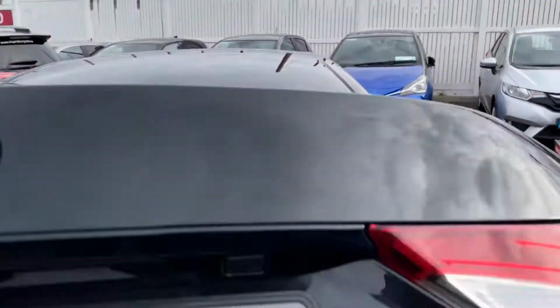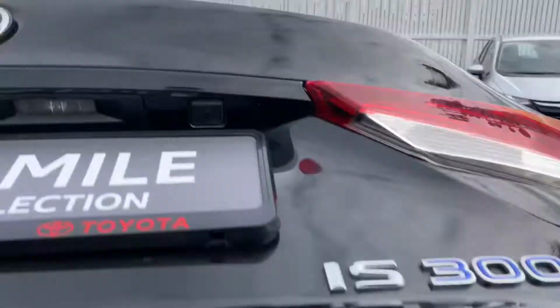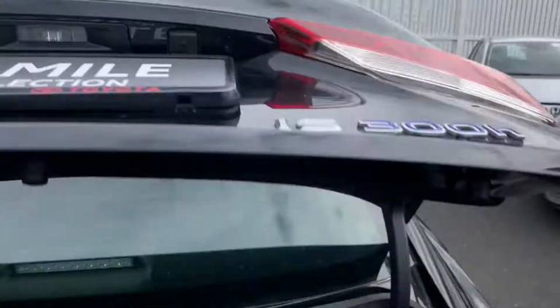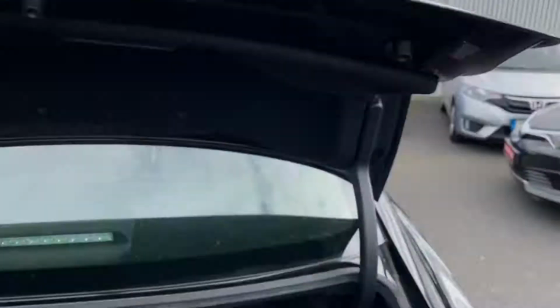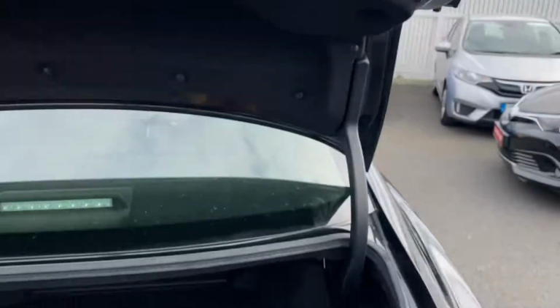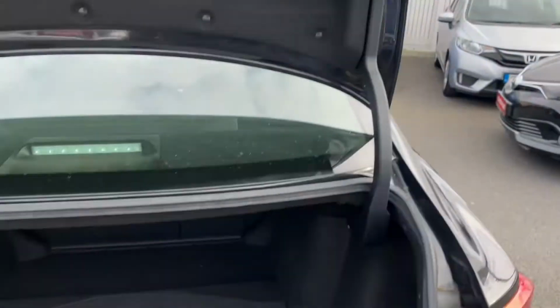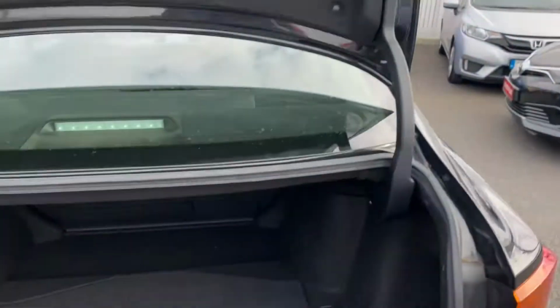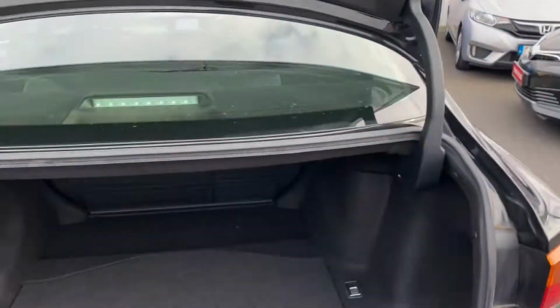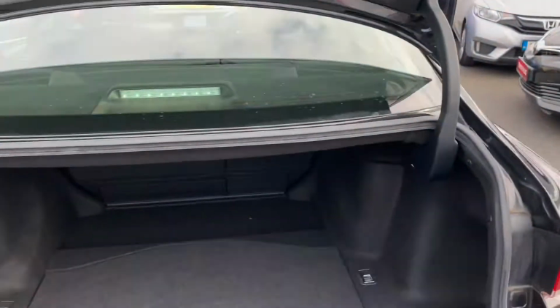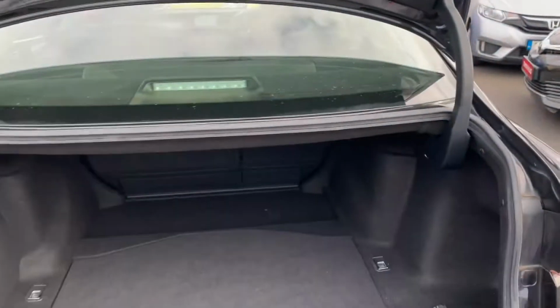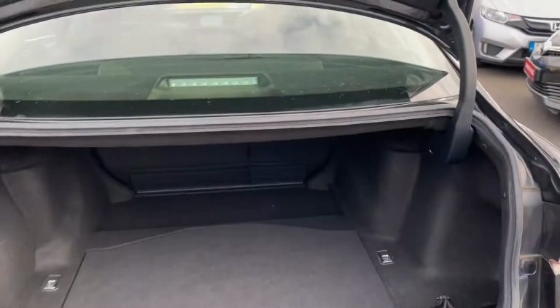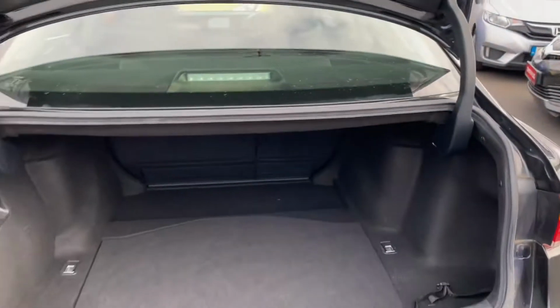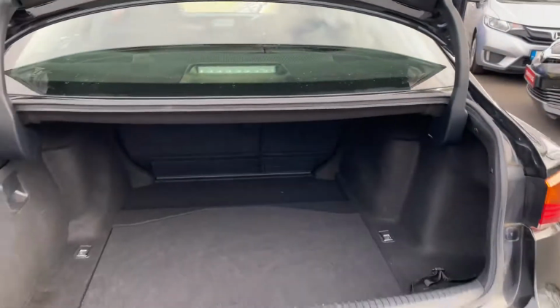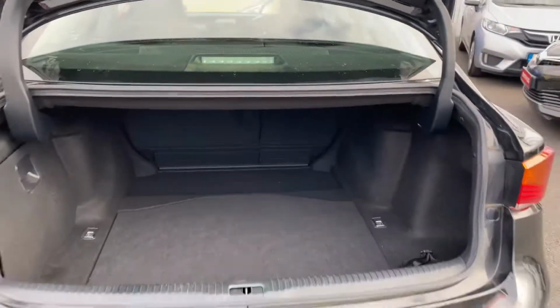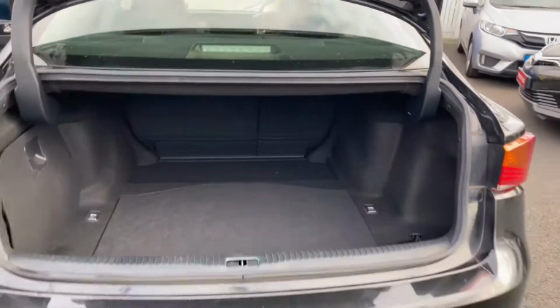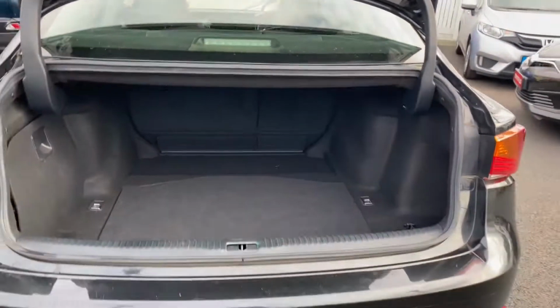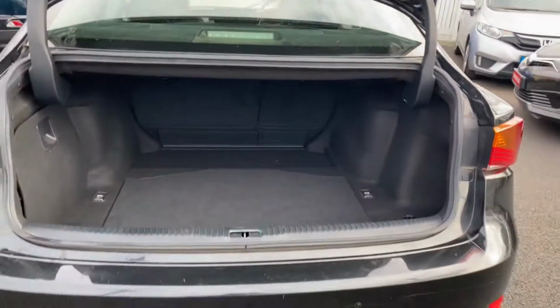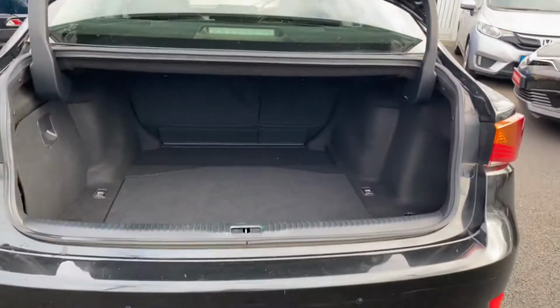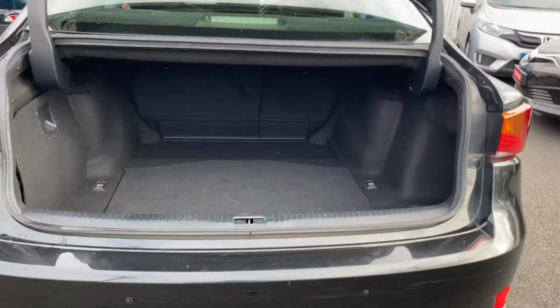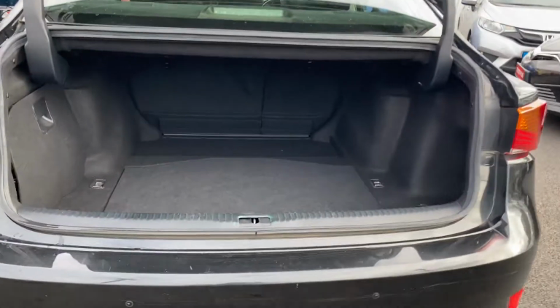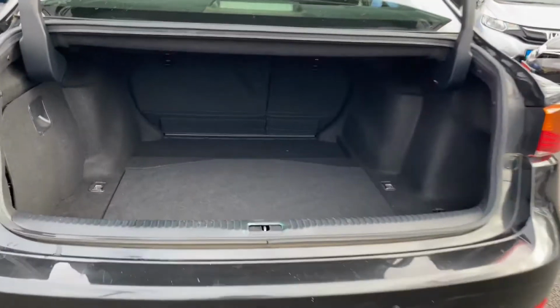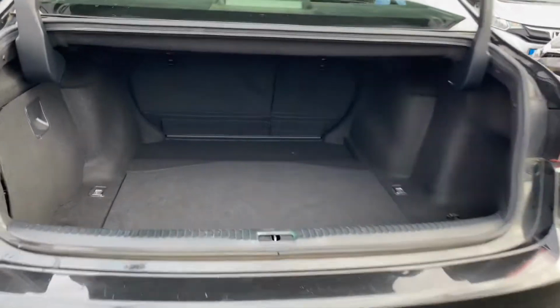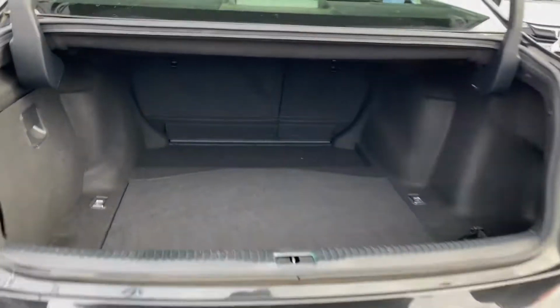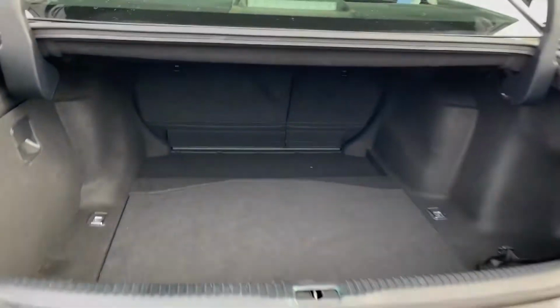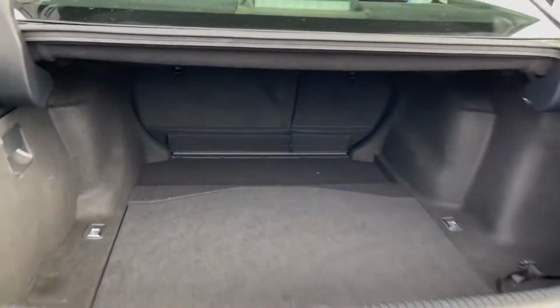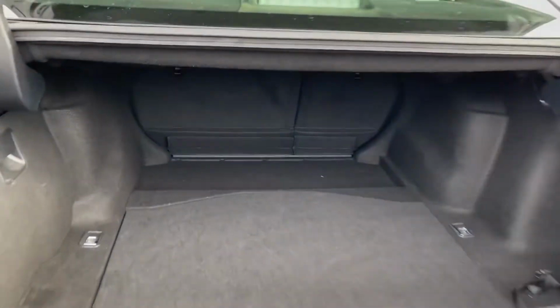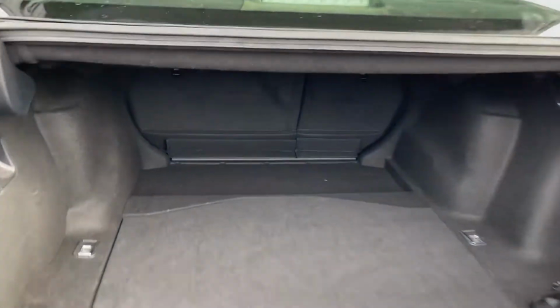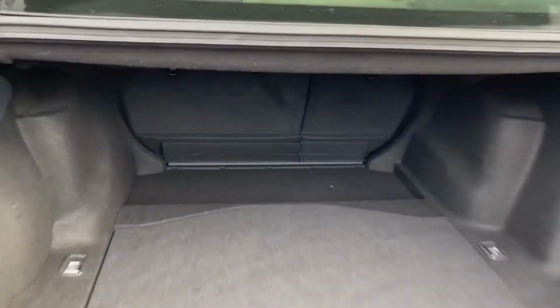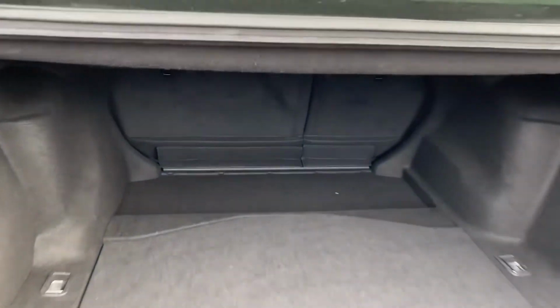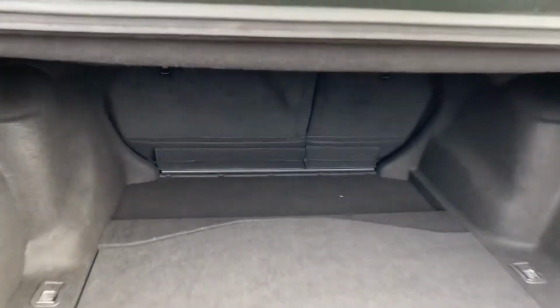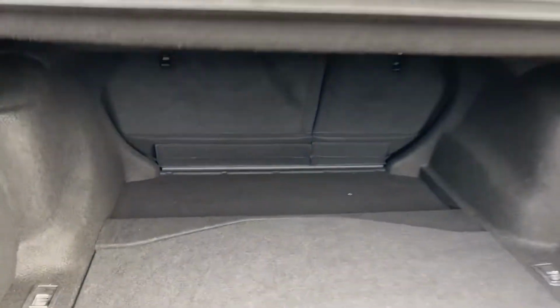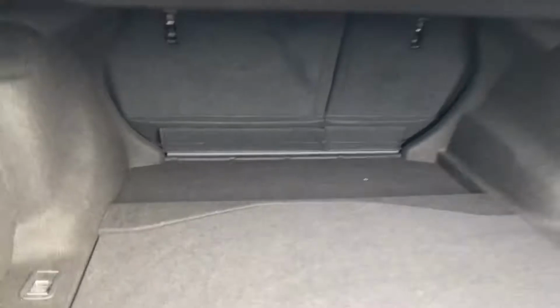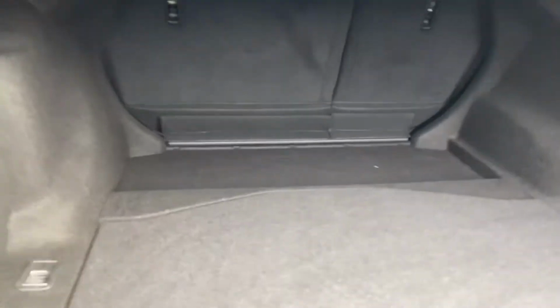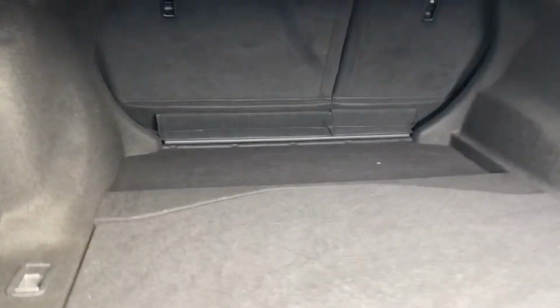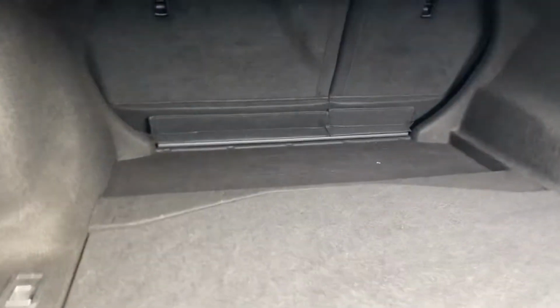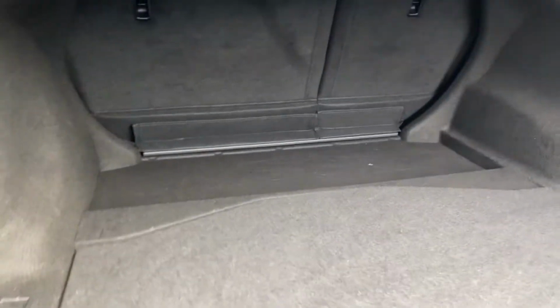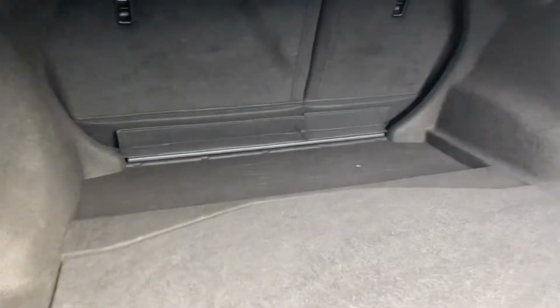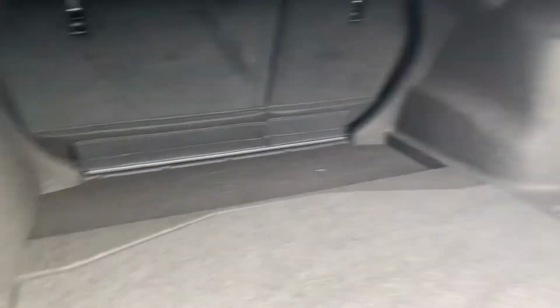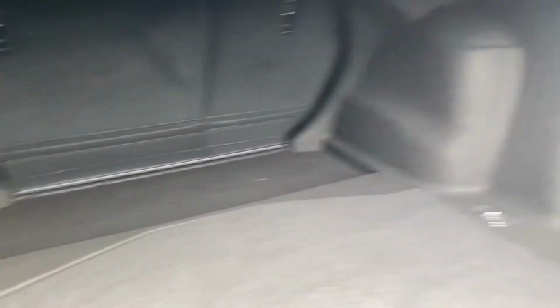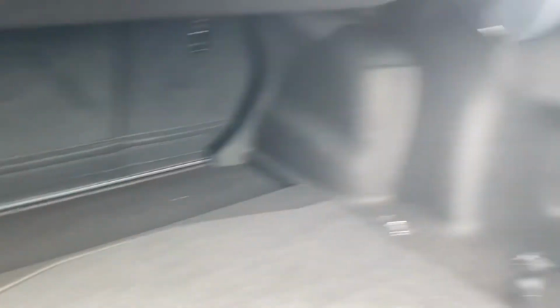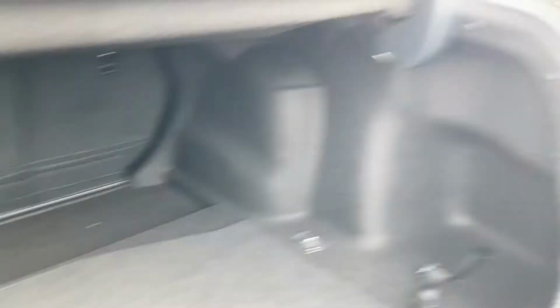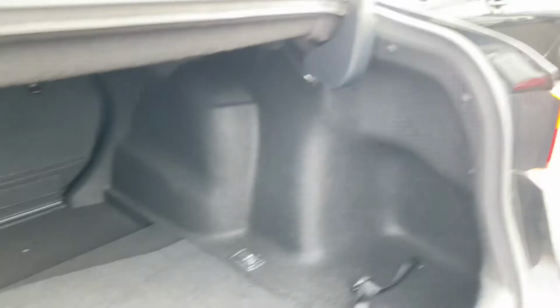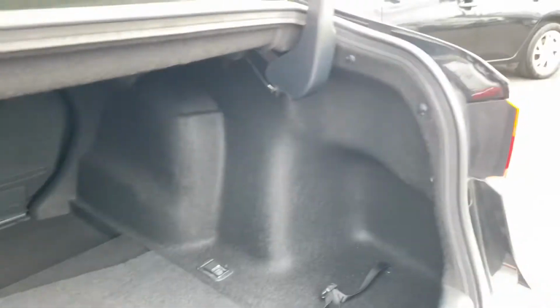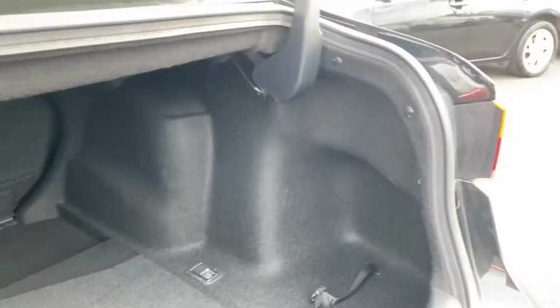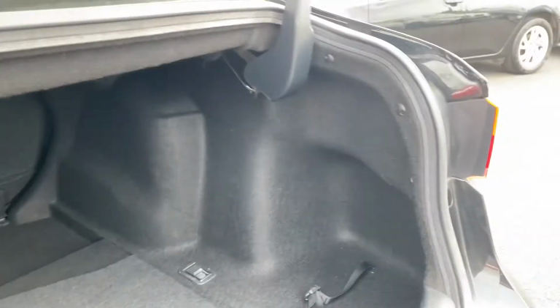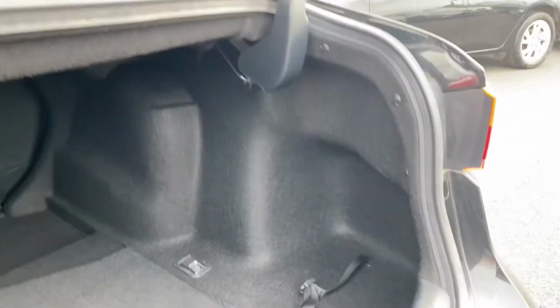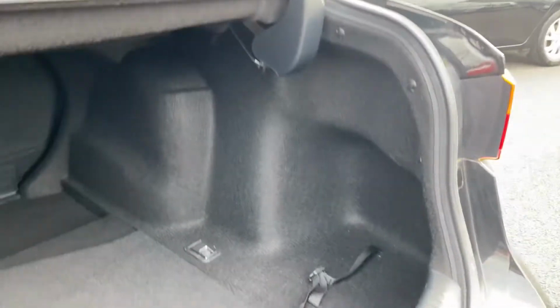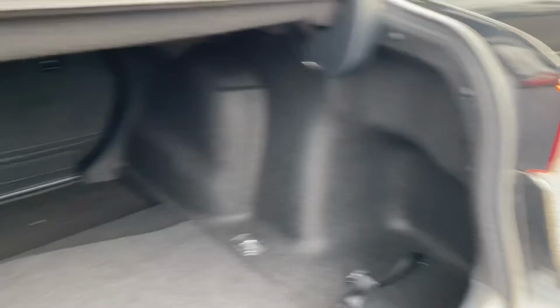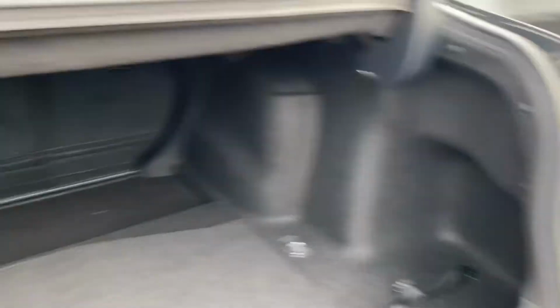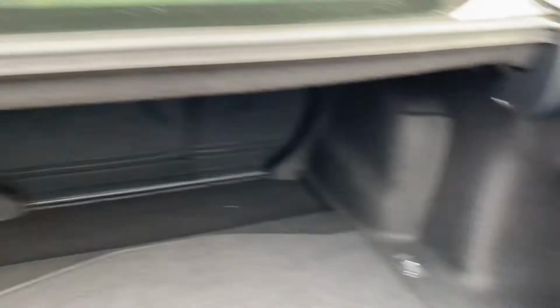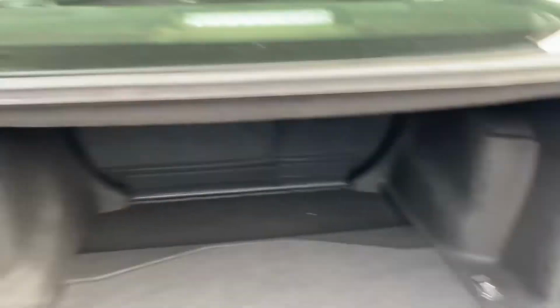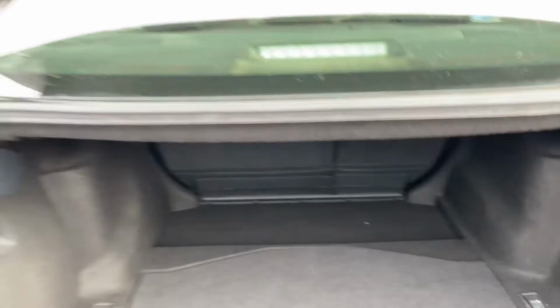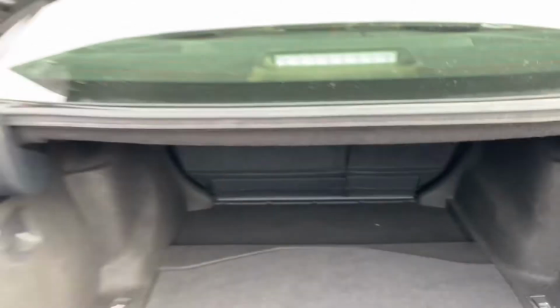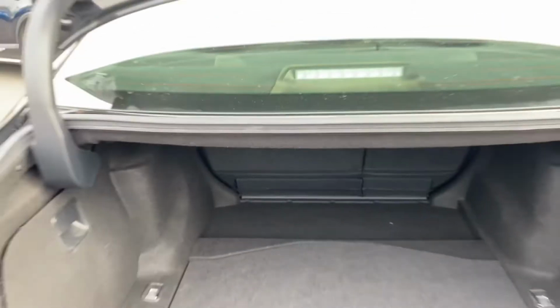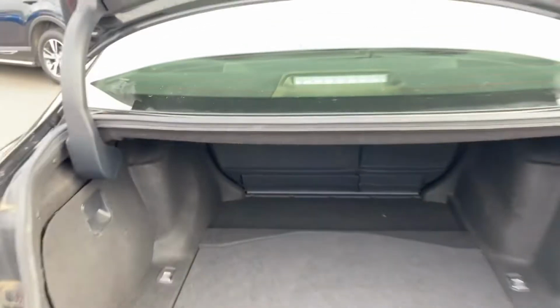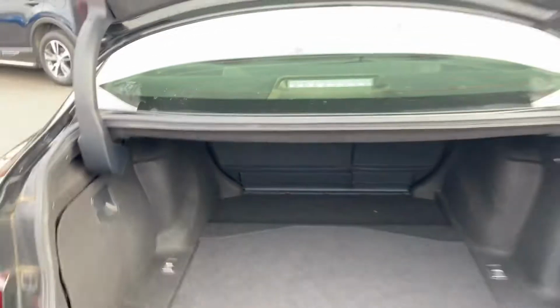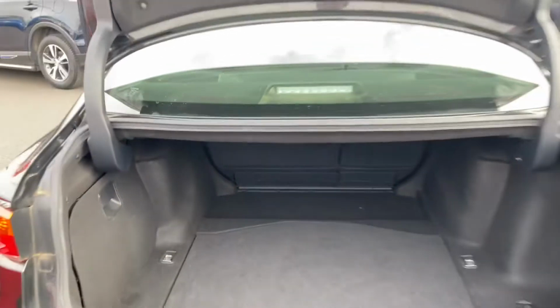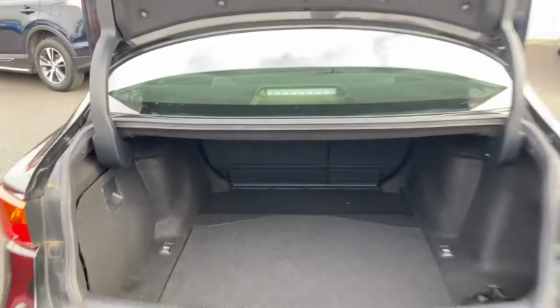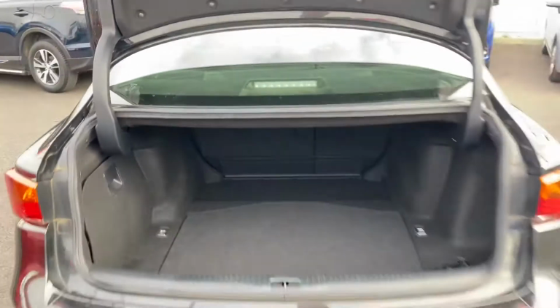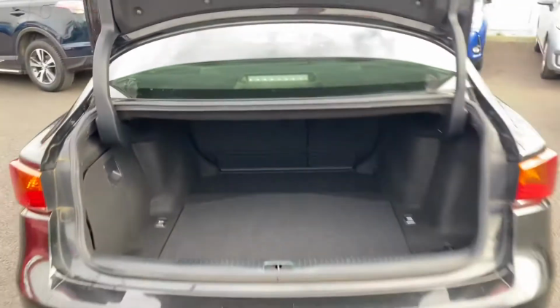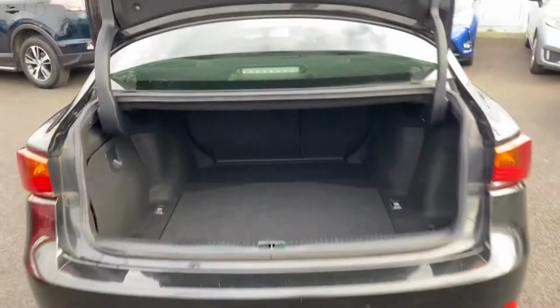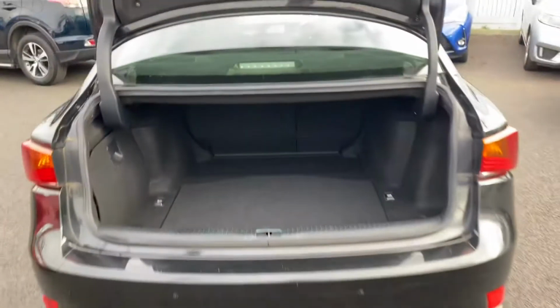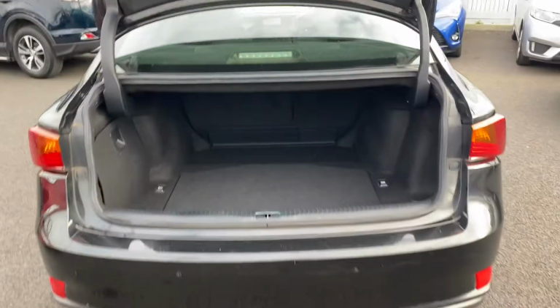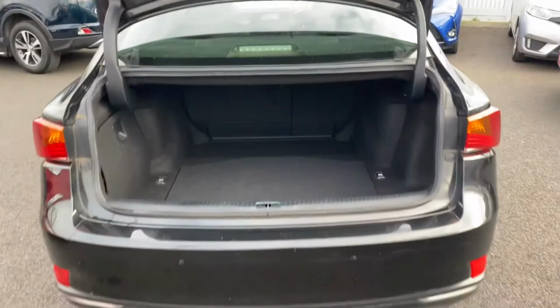Under the boot, there is very generous boot space, and the rear seats fold down in a 60/40 split for added storage.